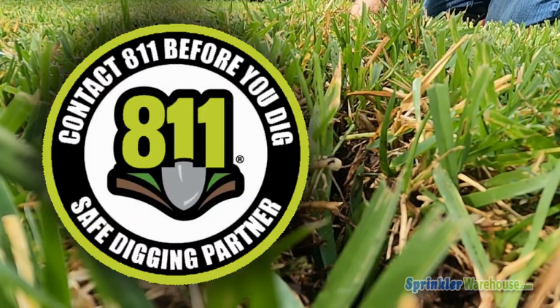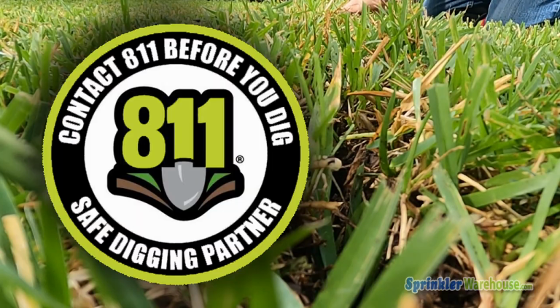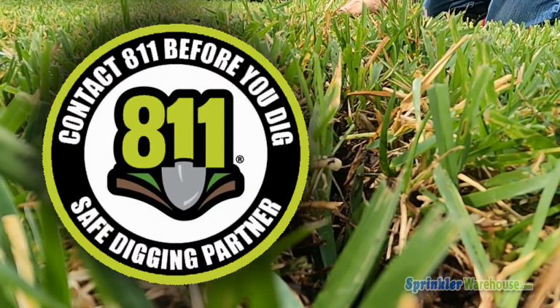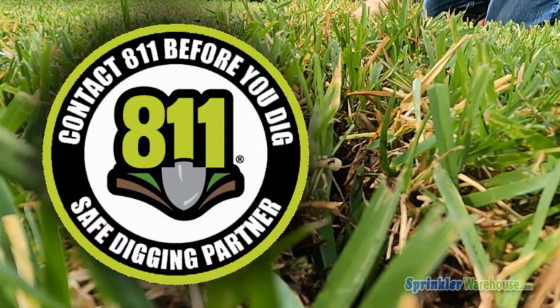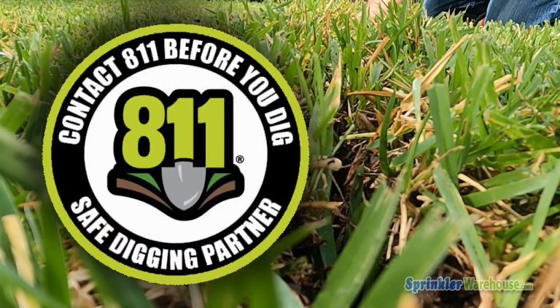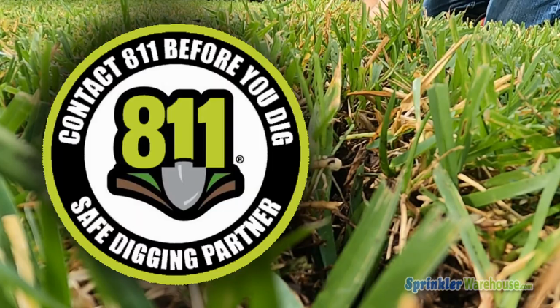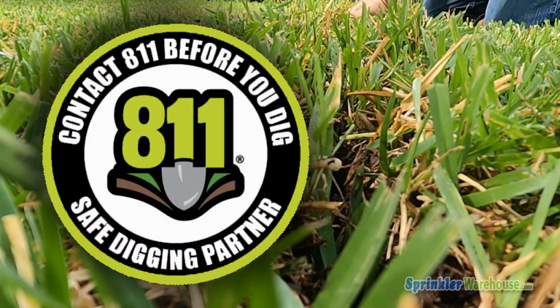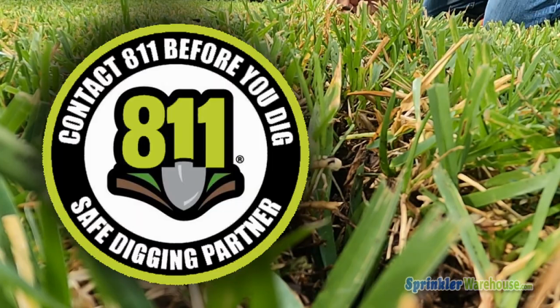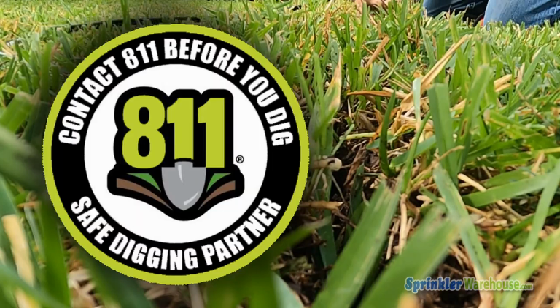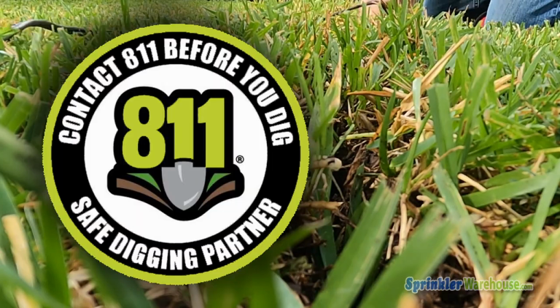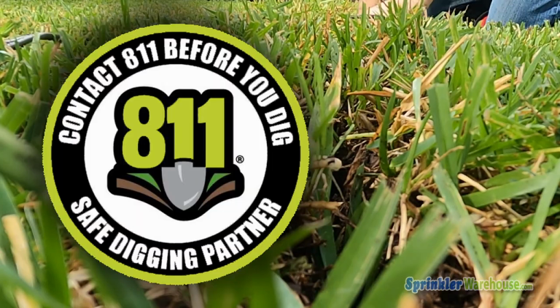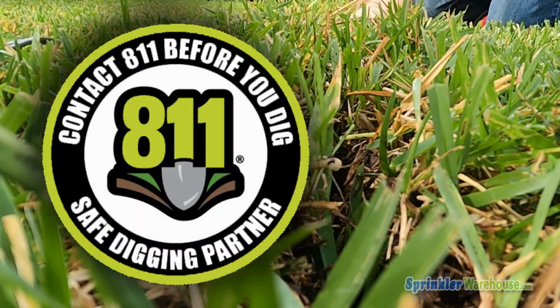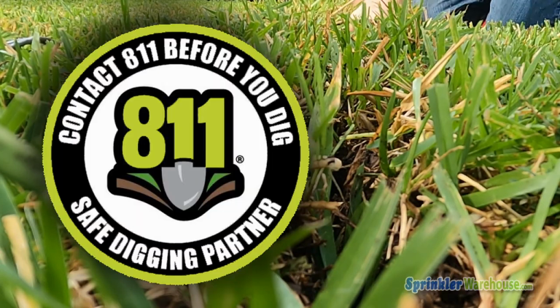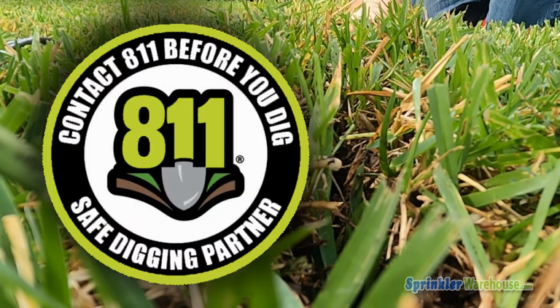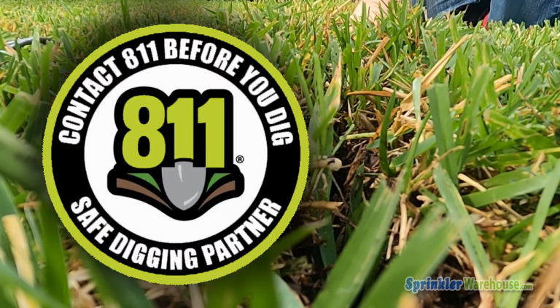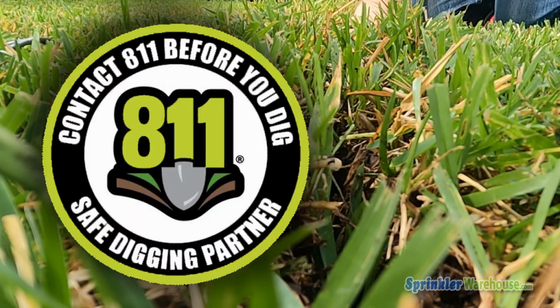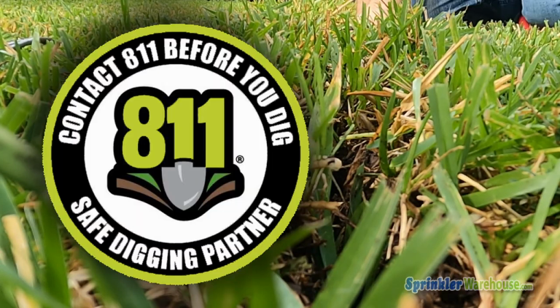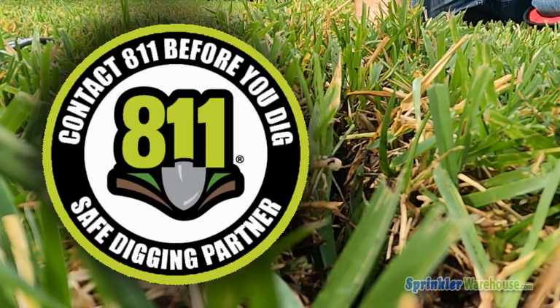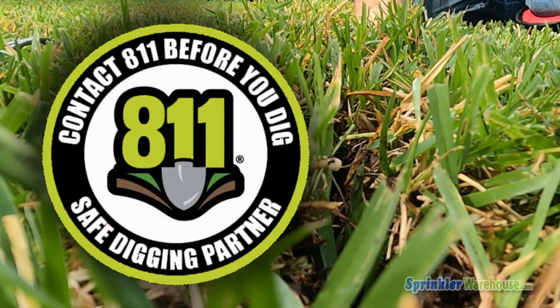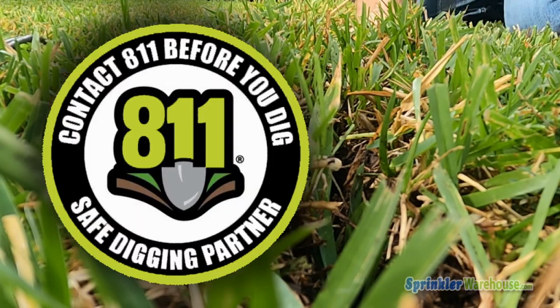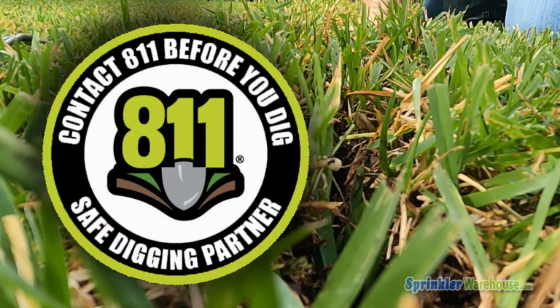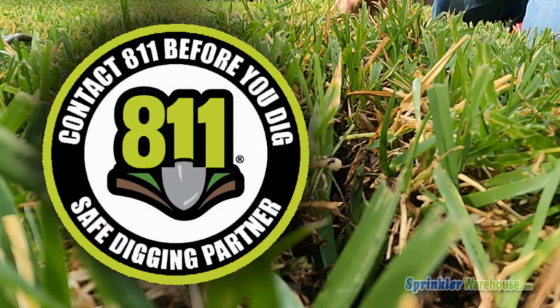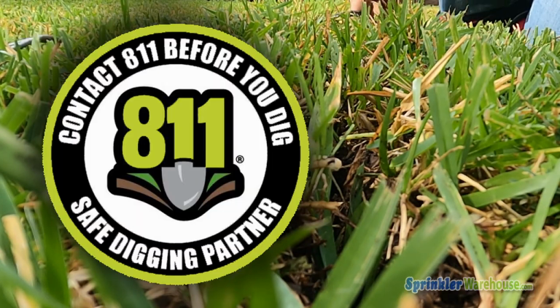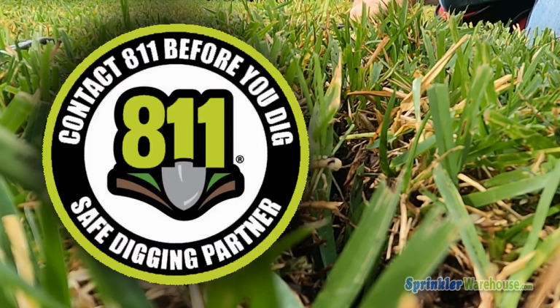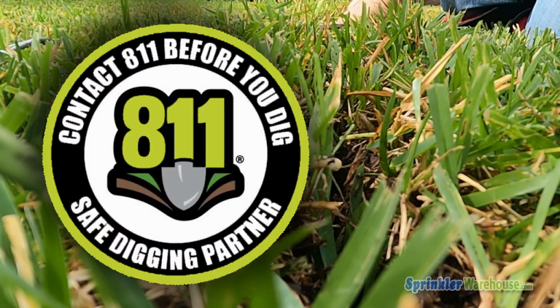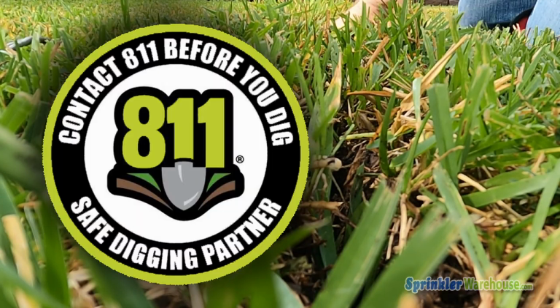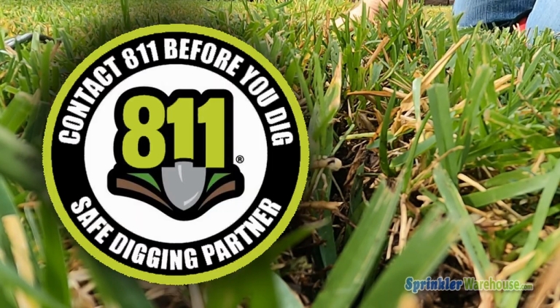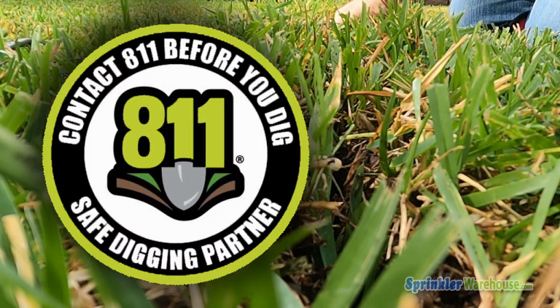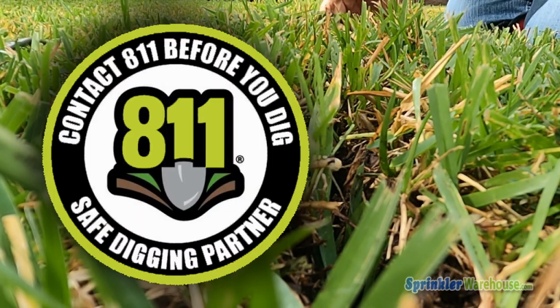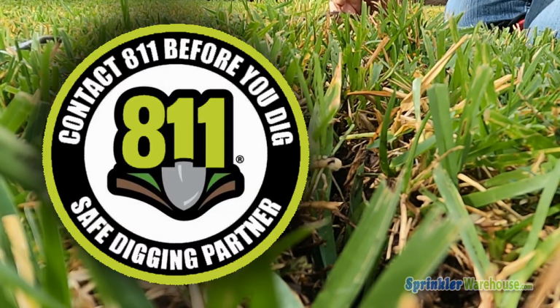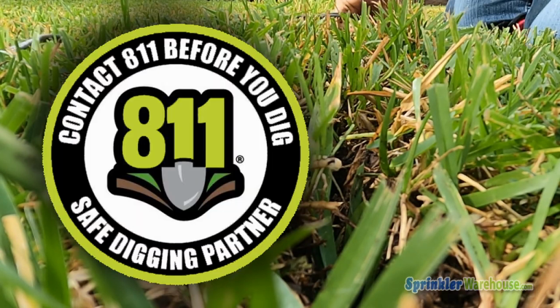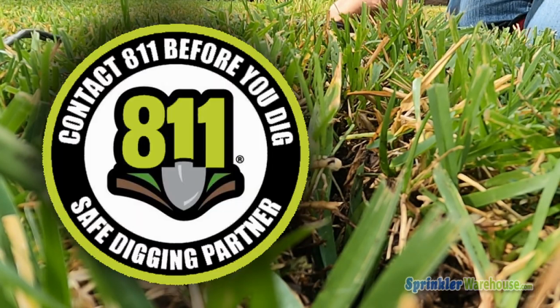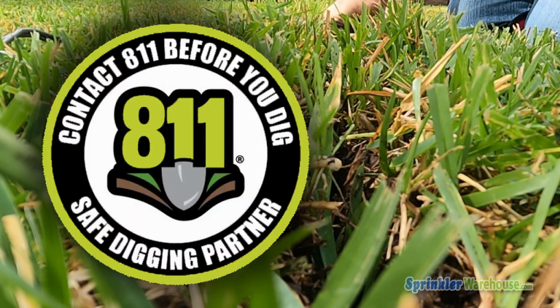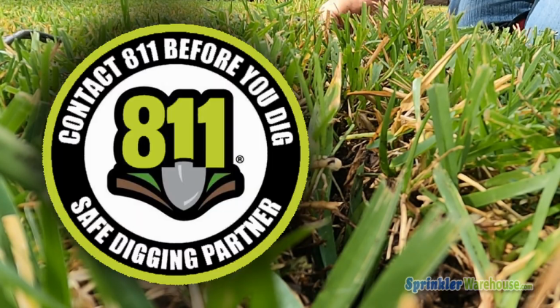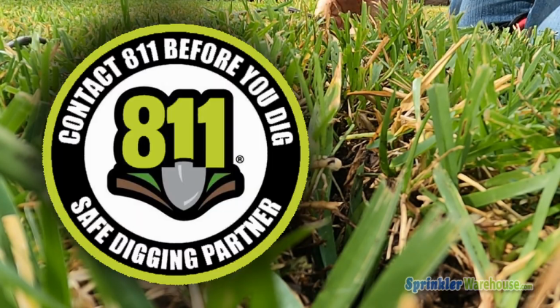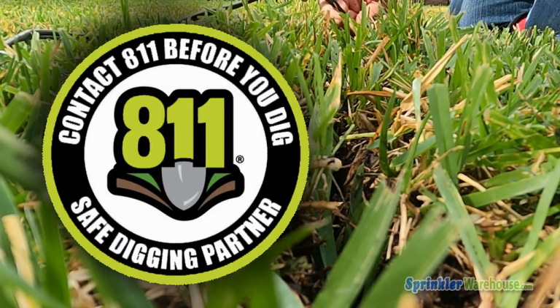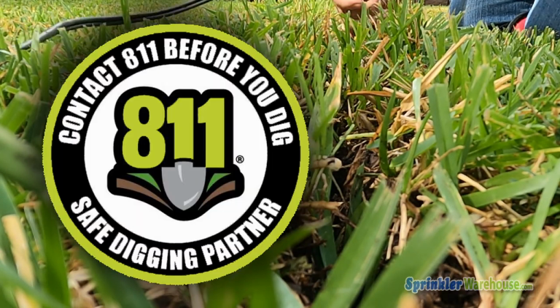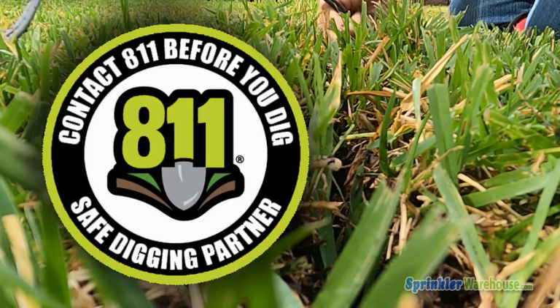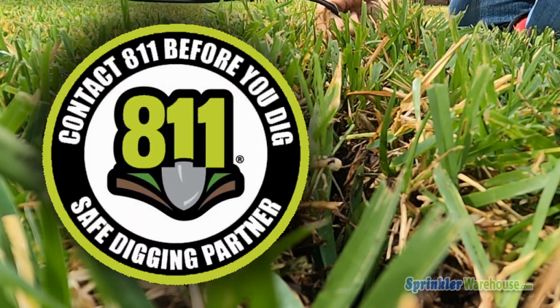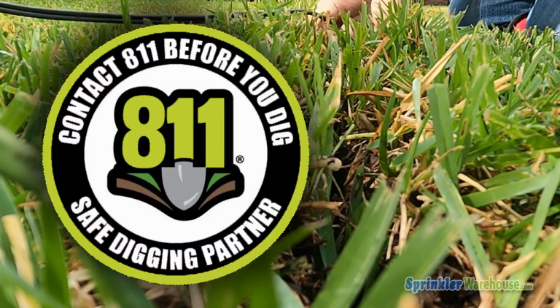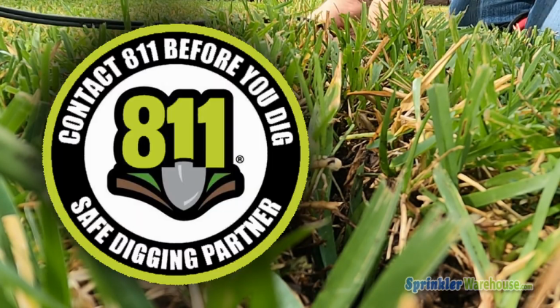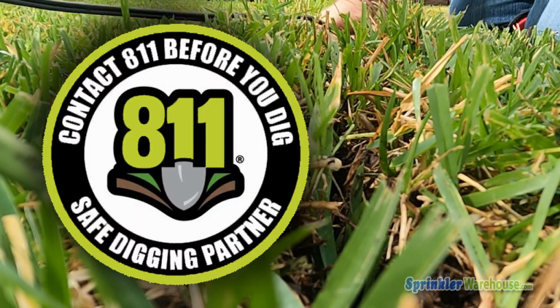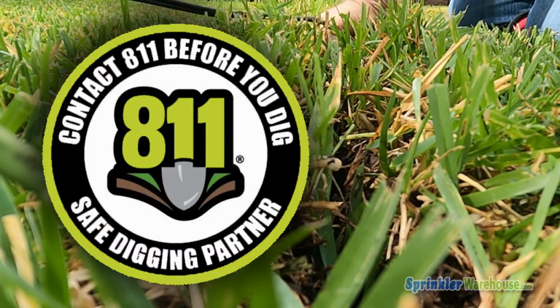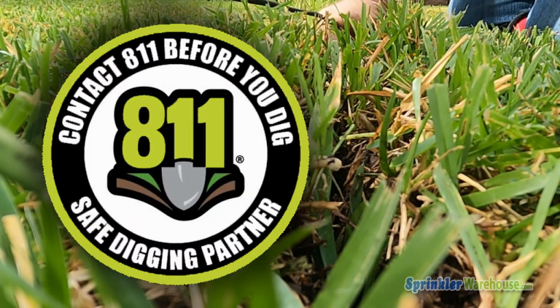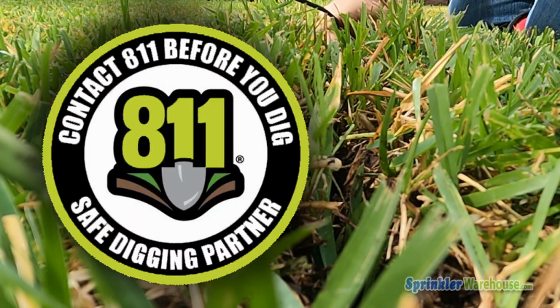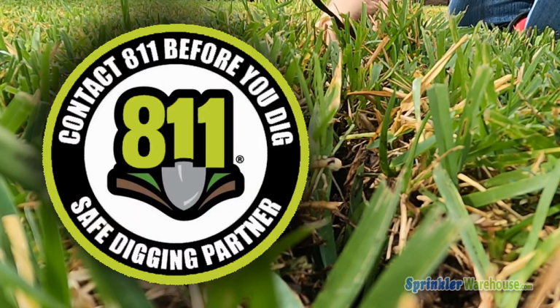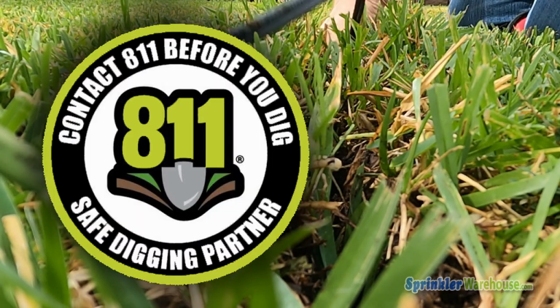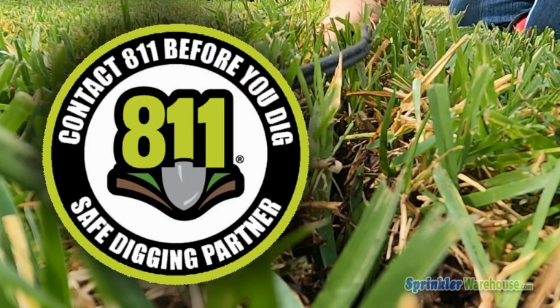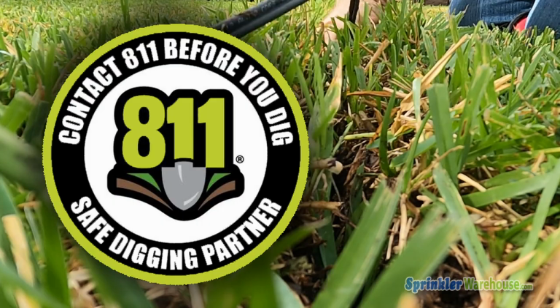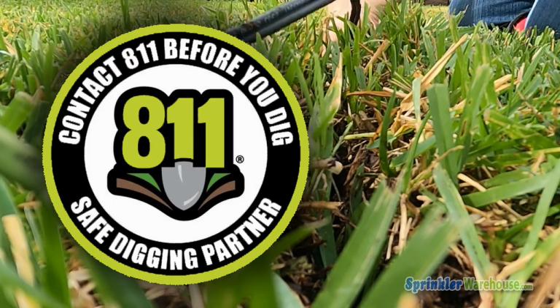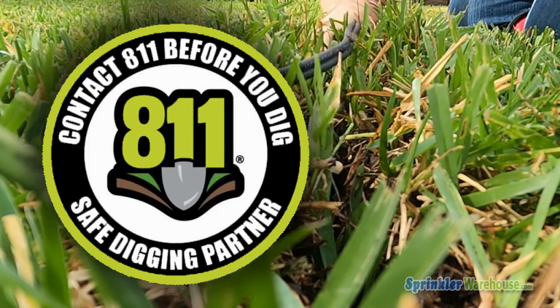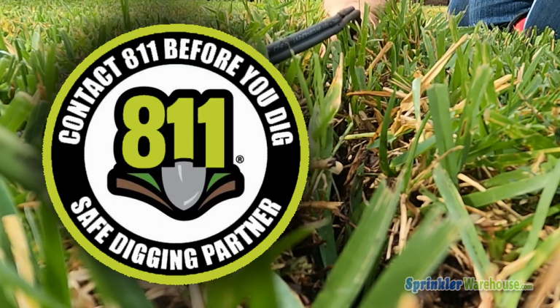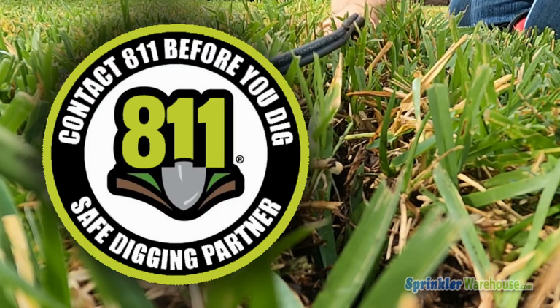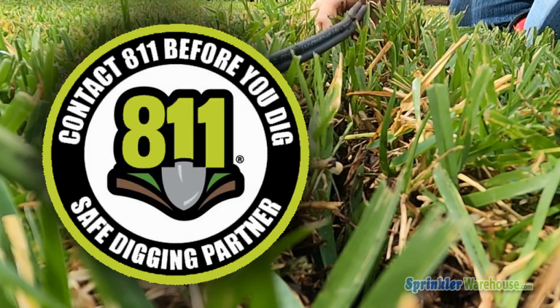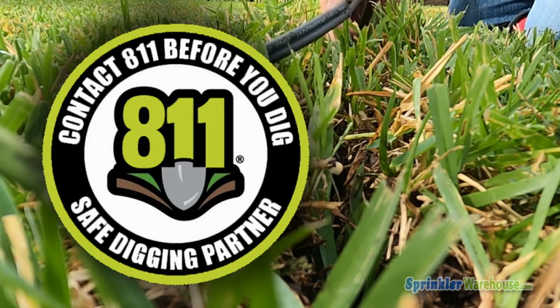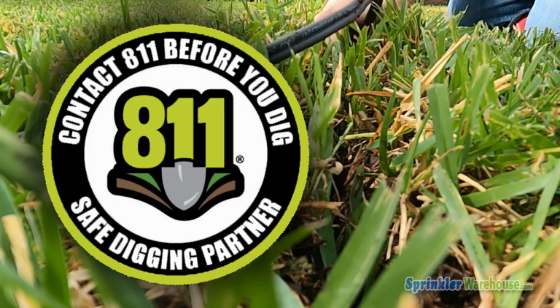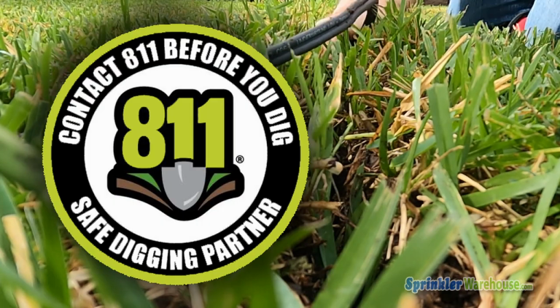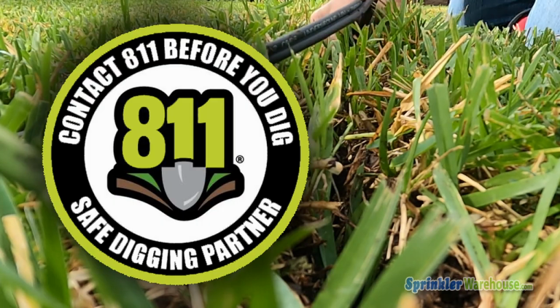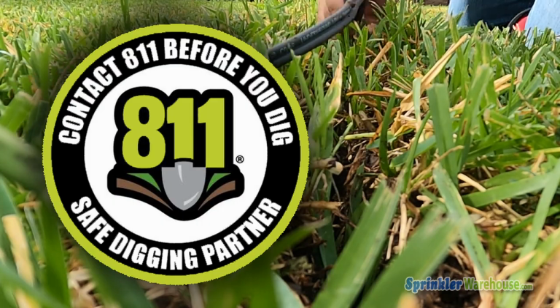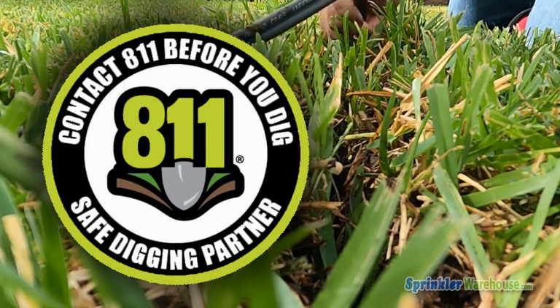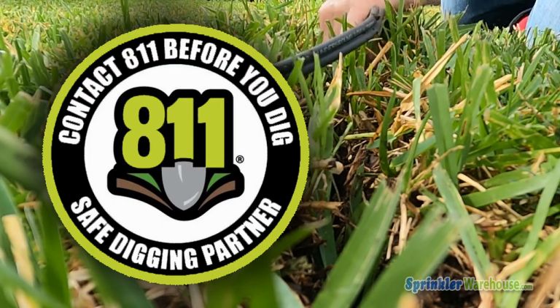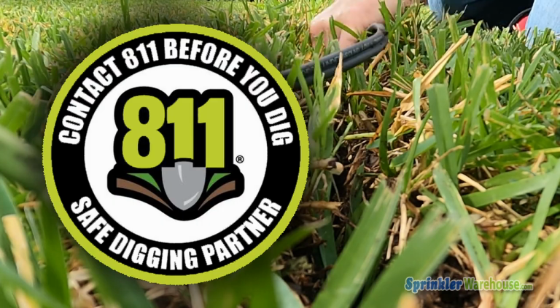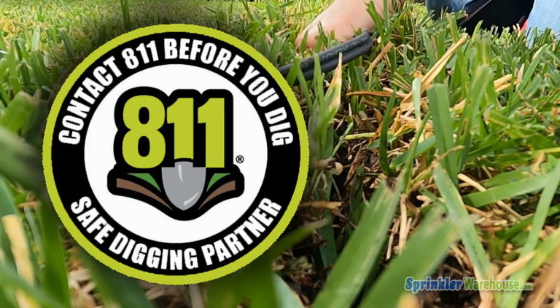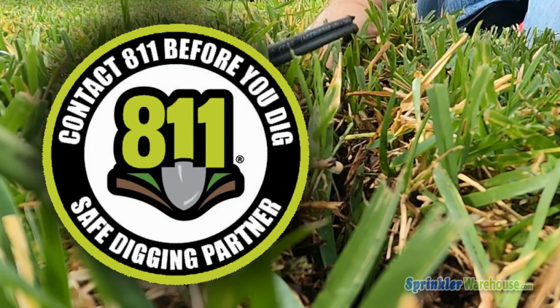As a reminder, before digging in your yard, always call 8-1-1 to have someone come out and locate your utility lines.